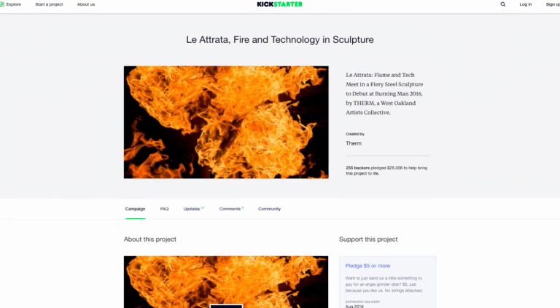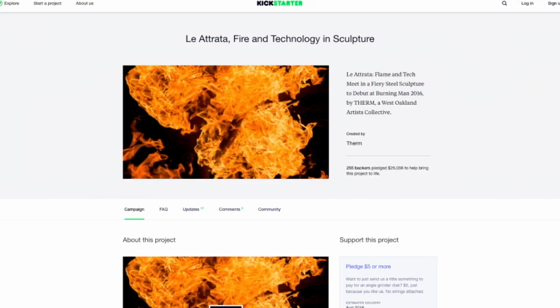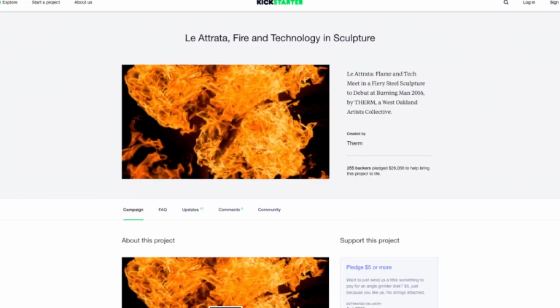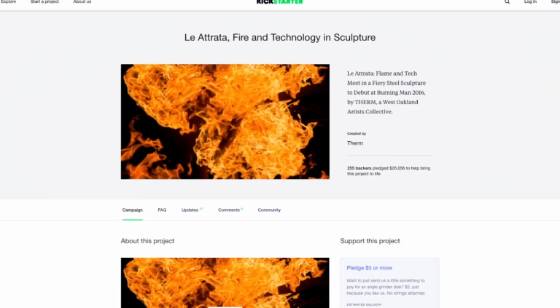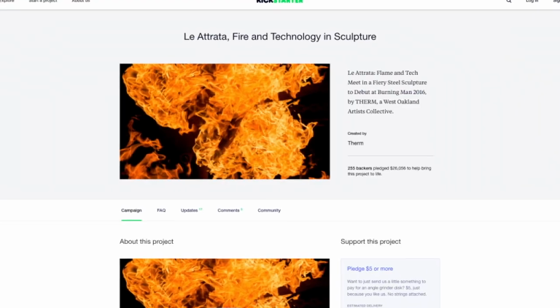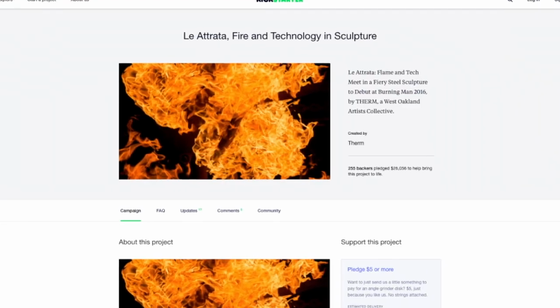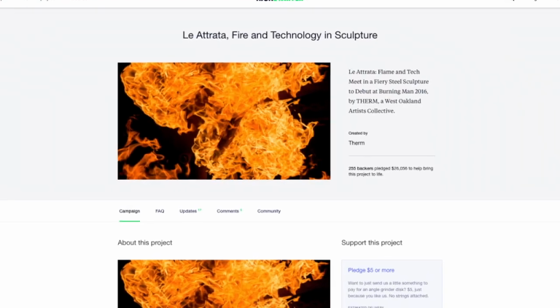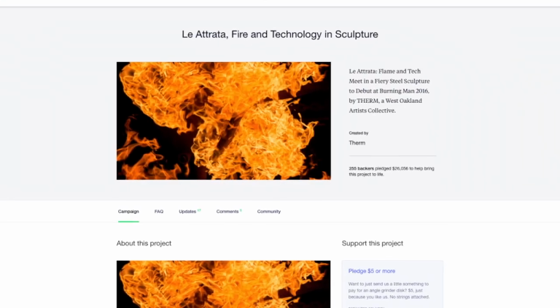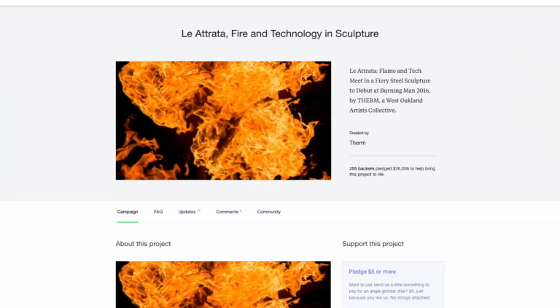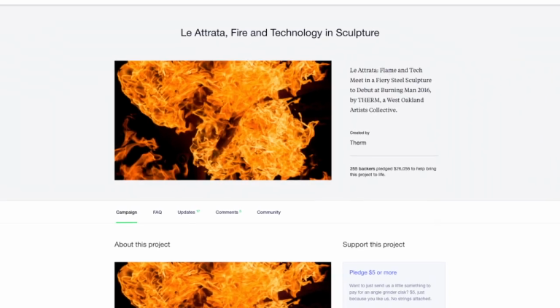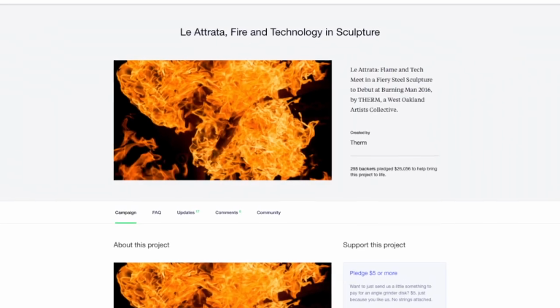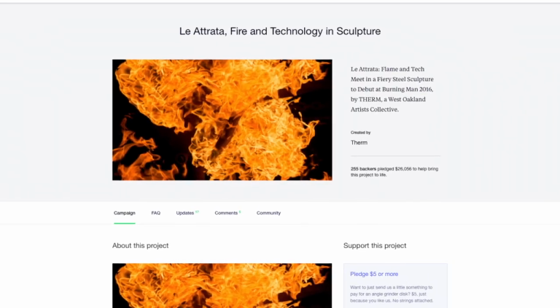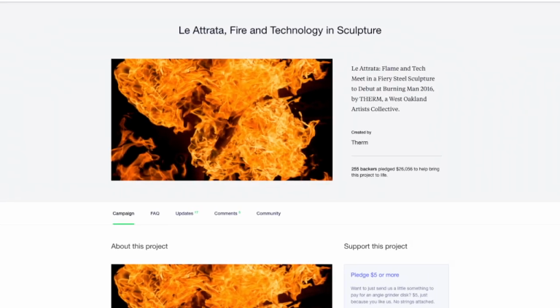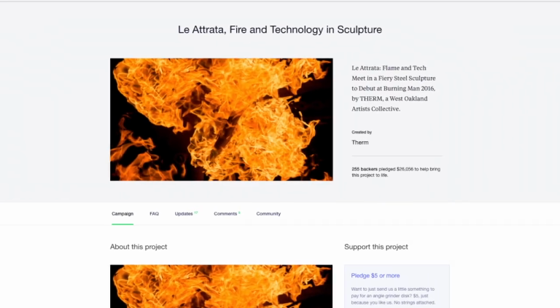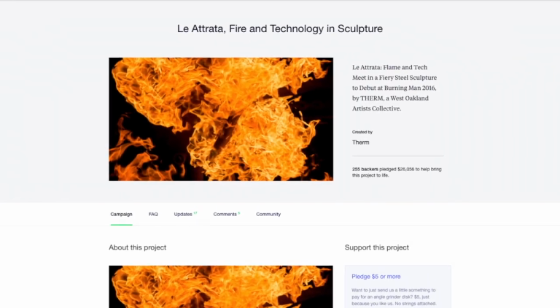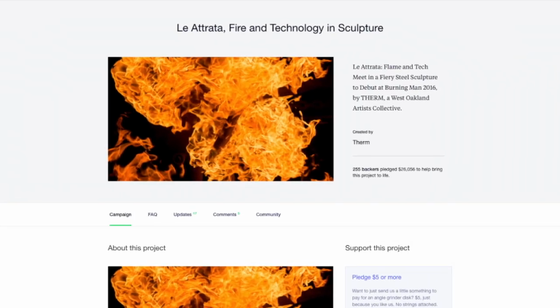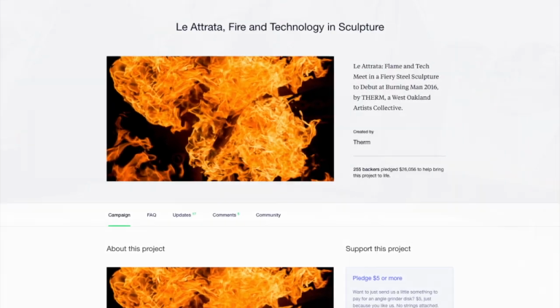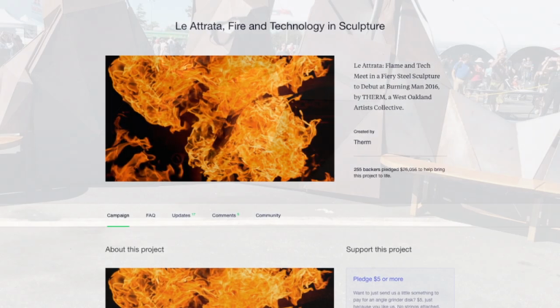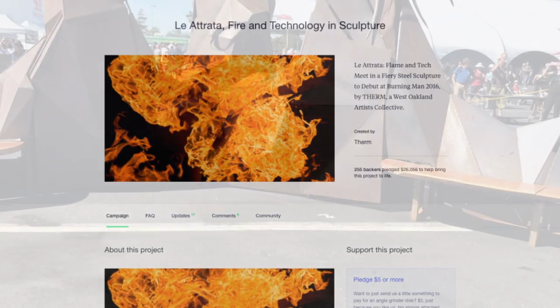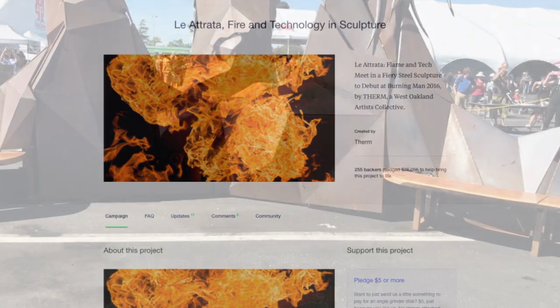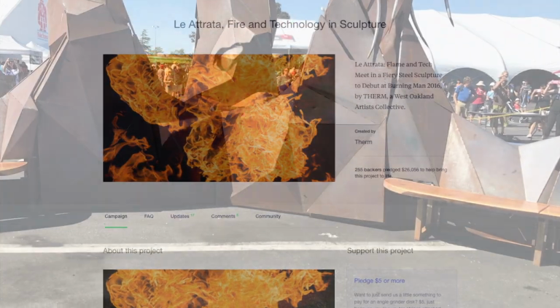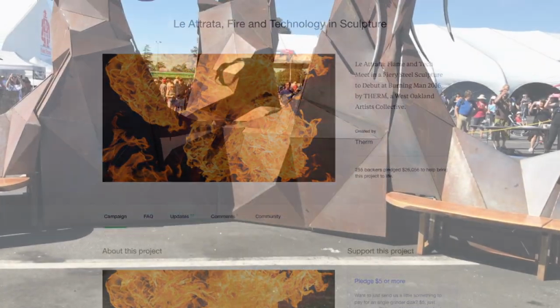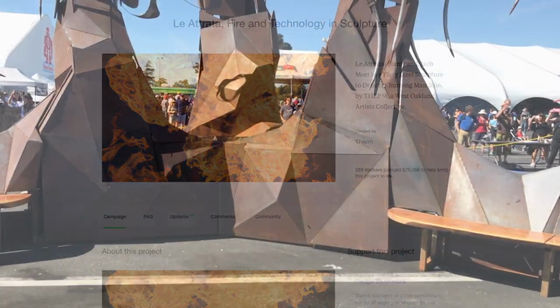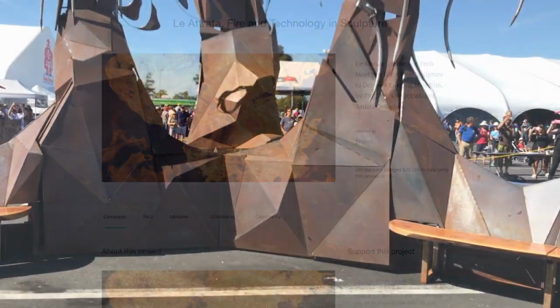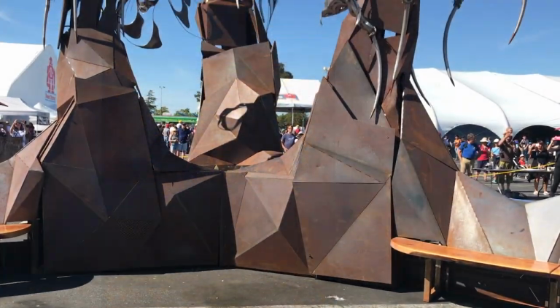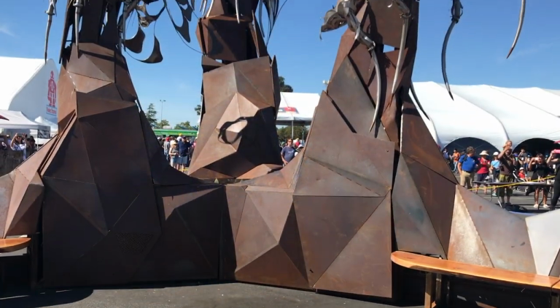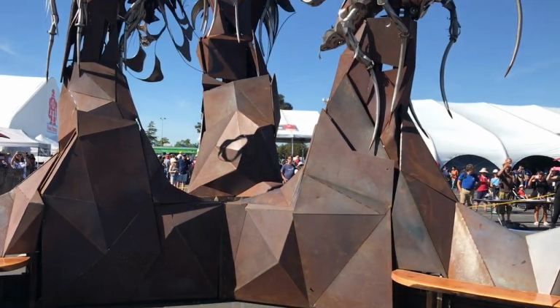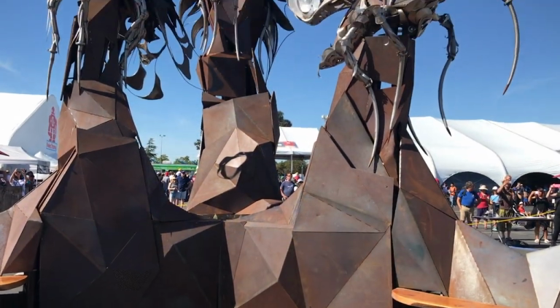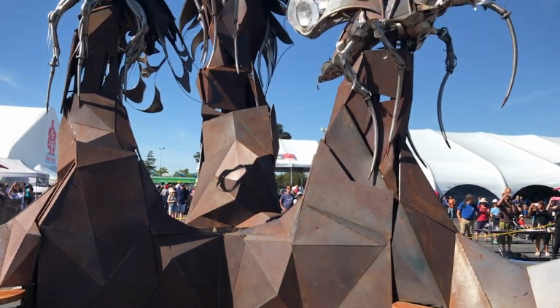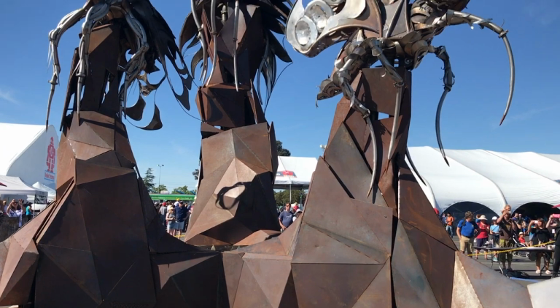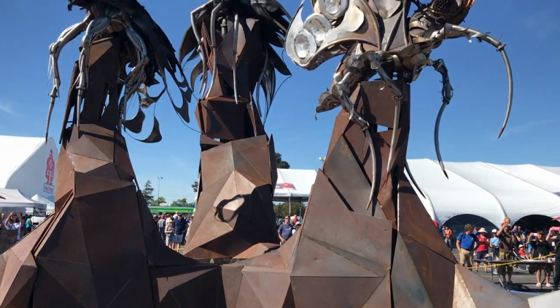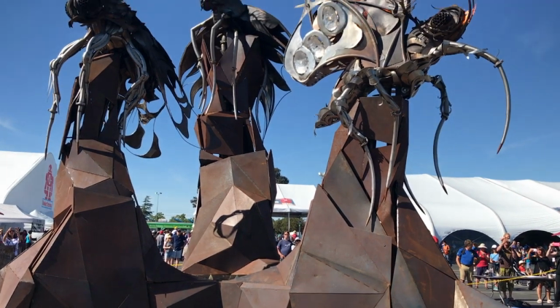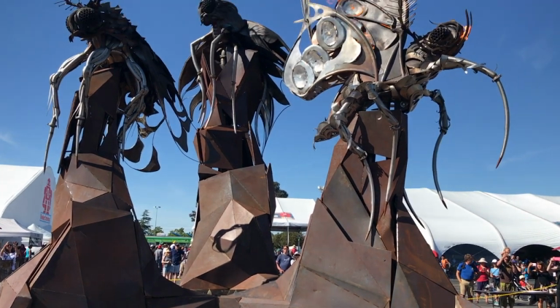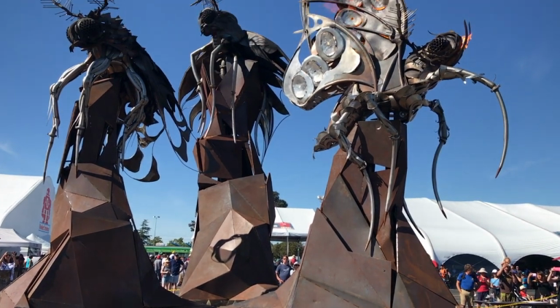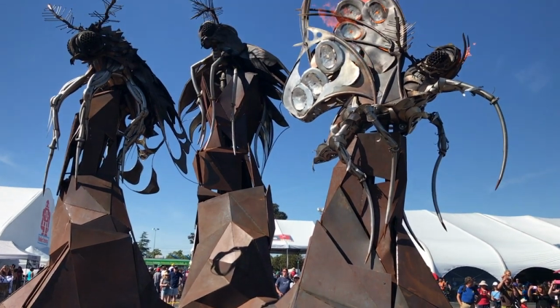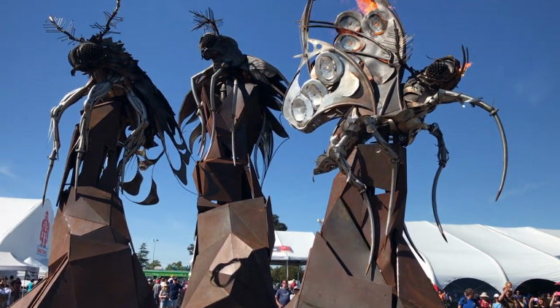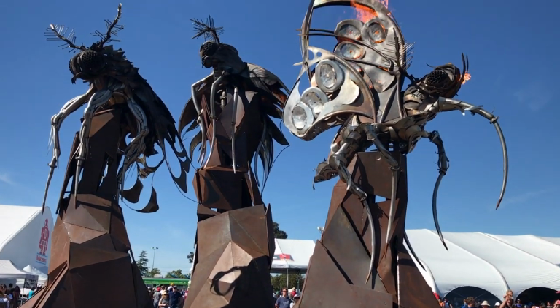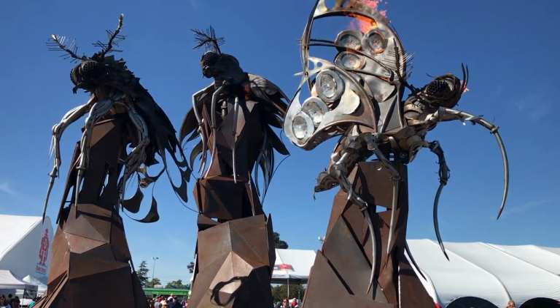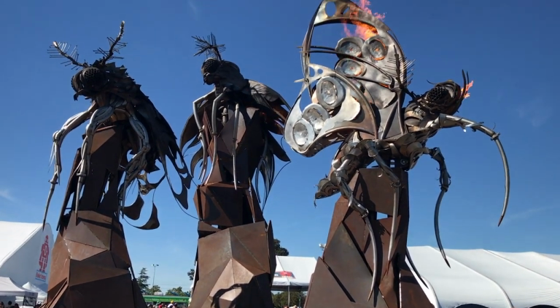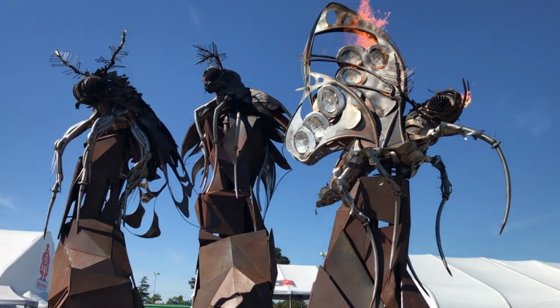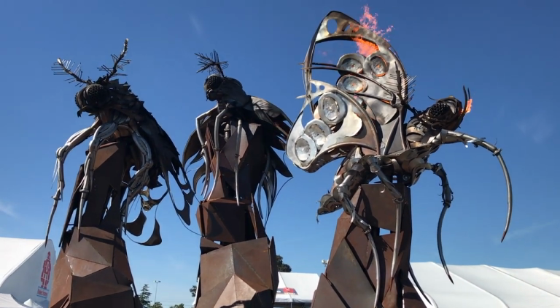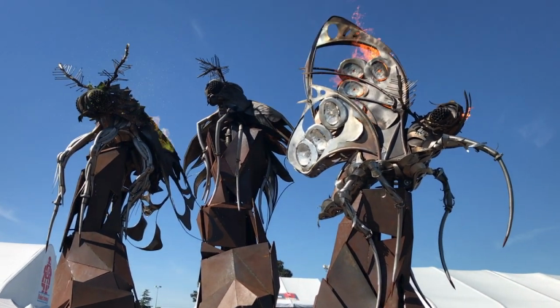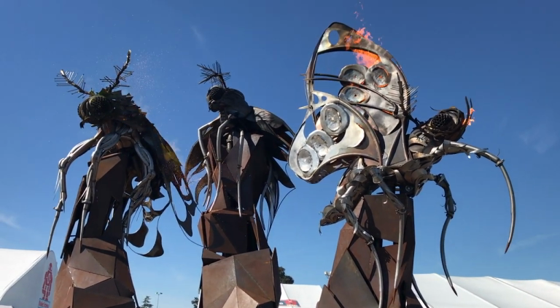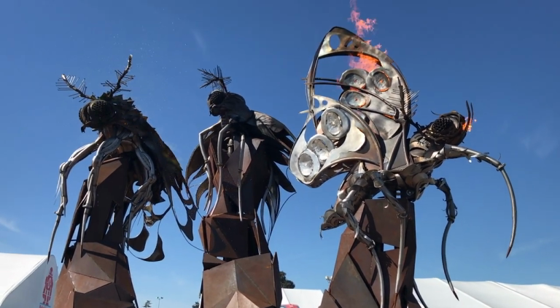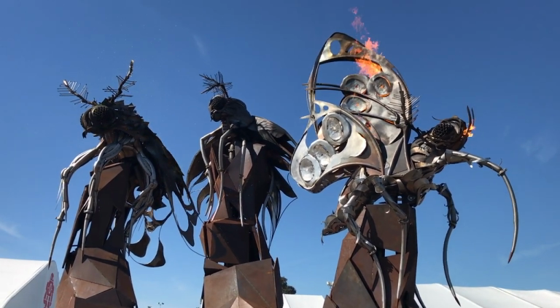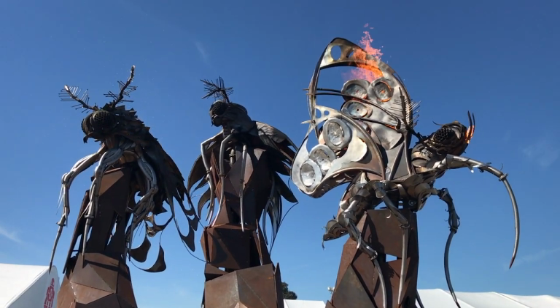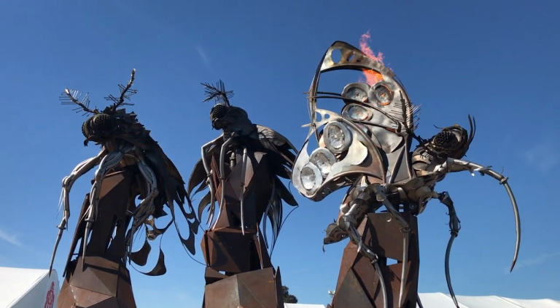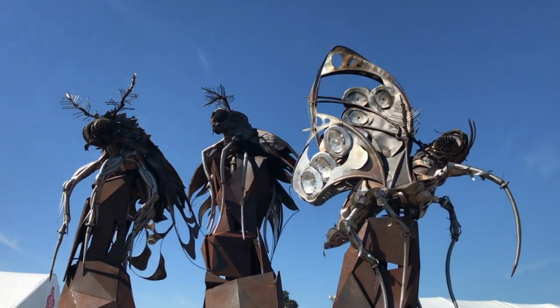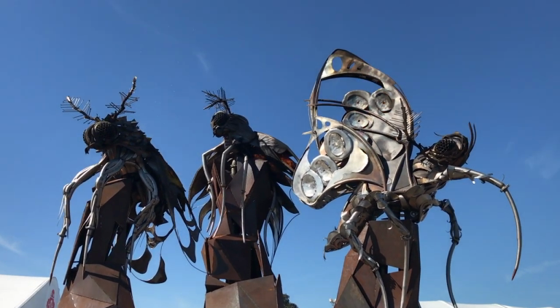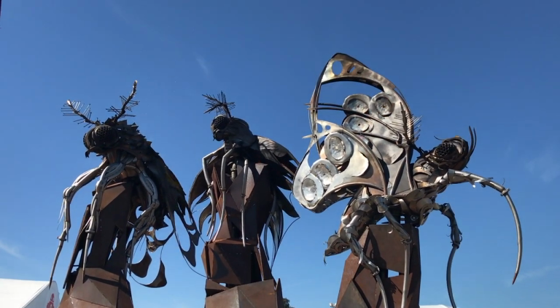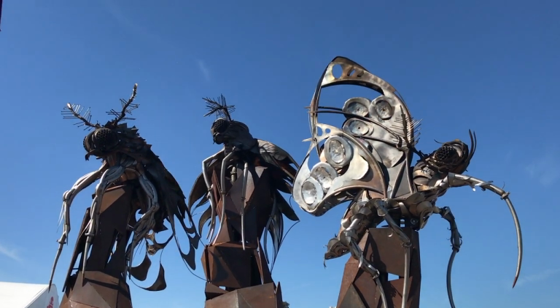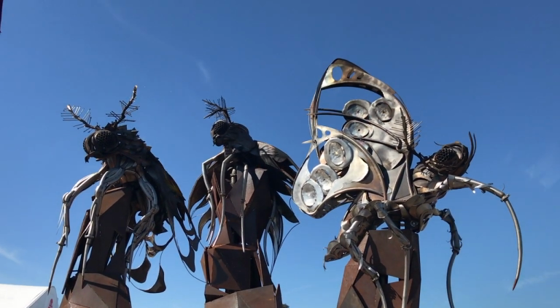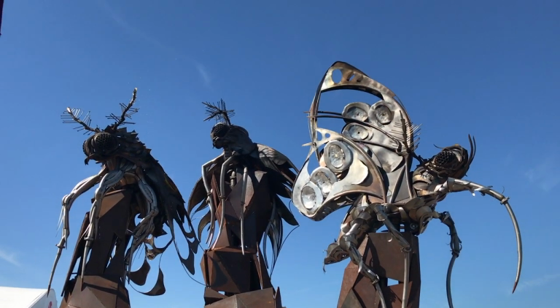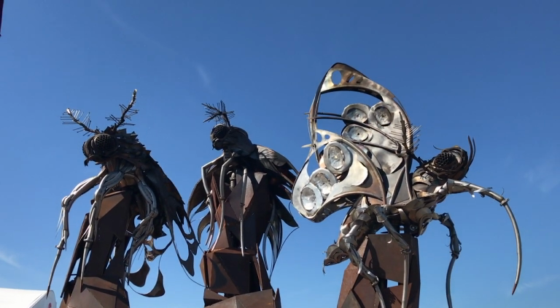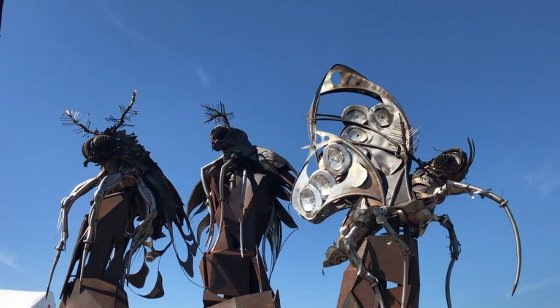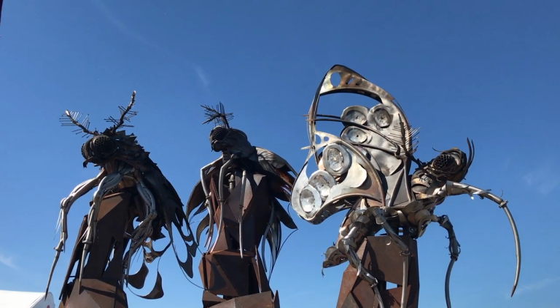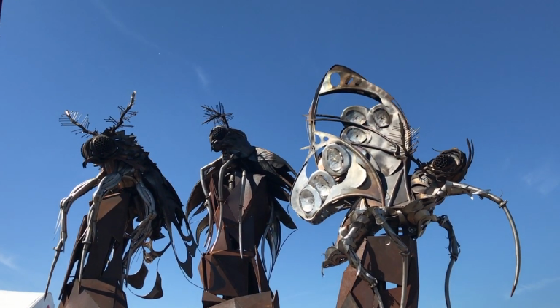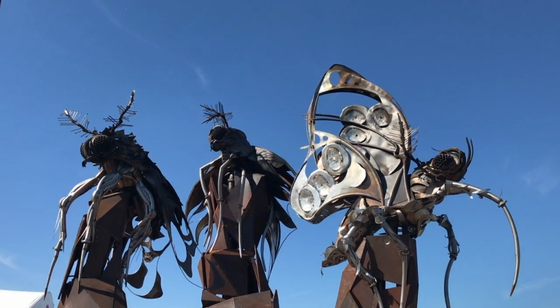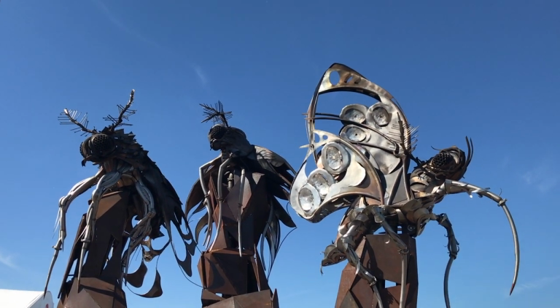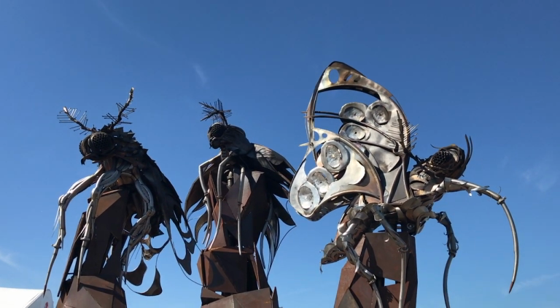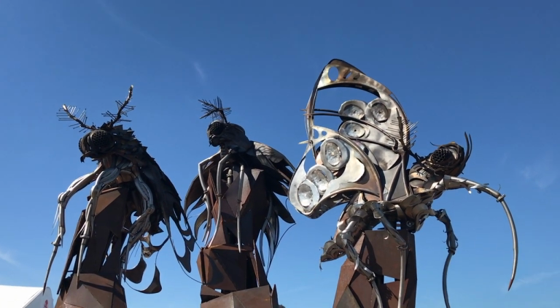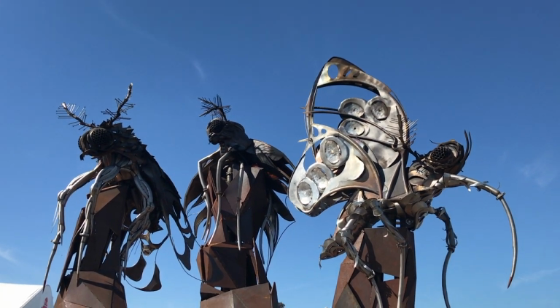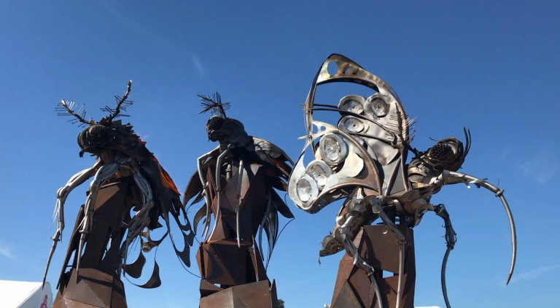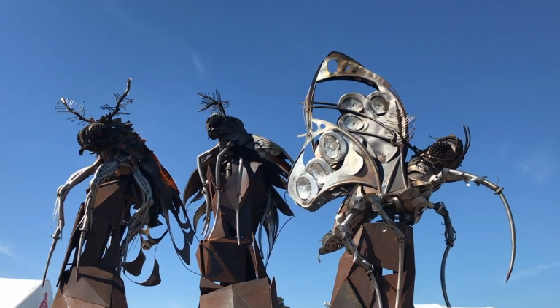Moving on to past ones, Laetrada is an amazing Burning Man project that was funded last year. Yes, those are jet engines.